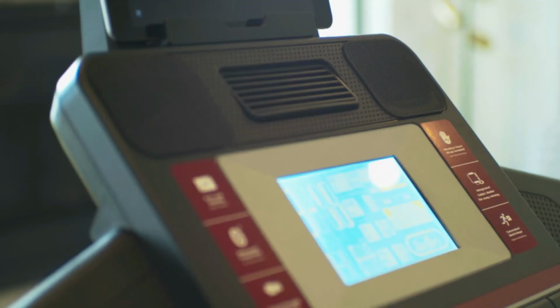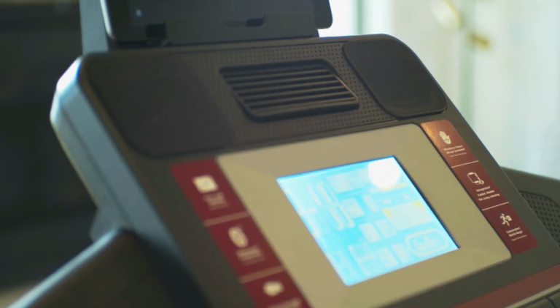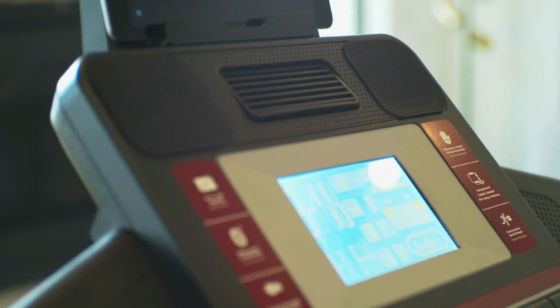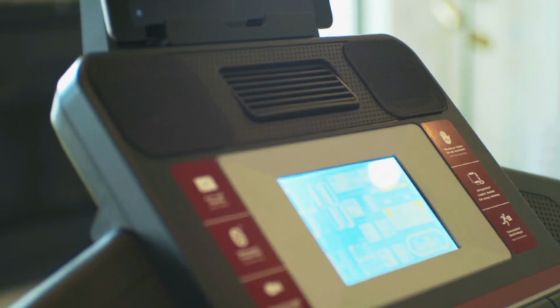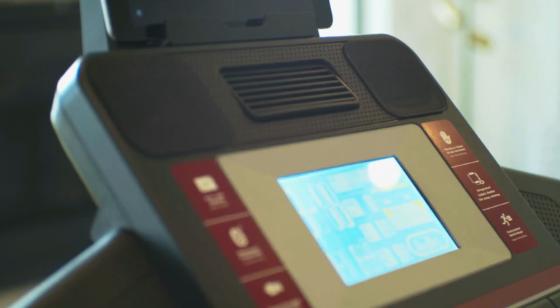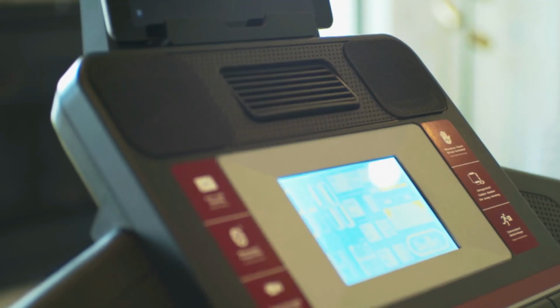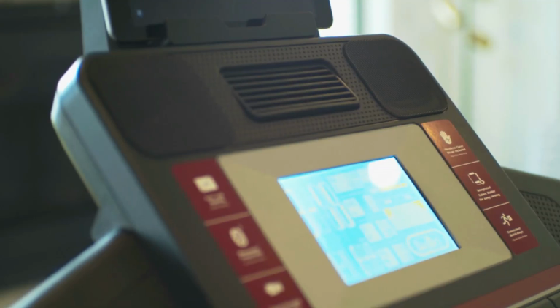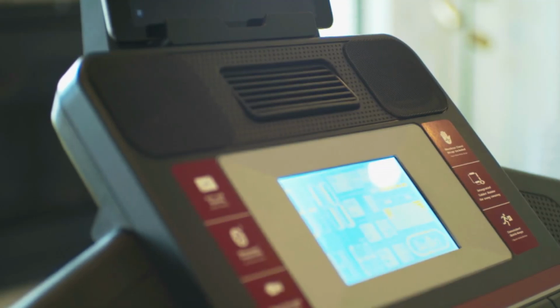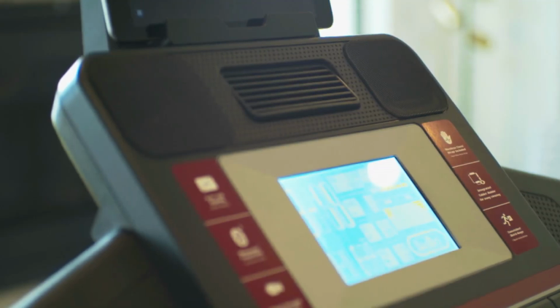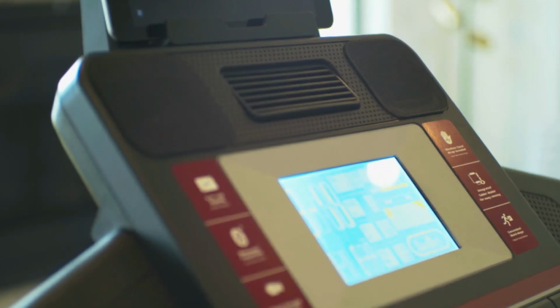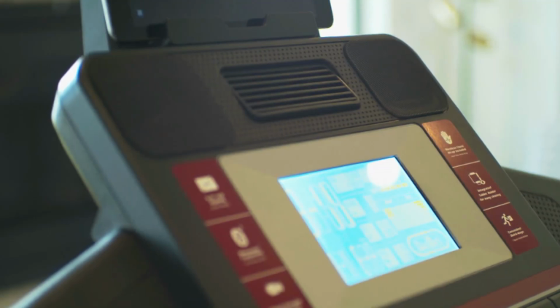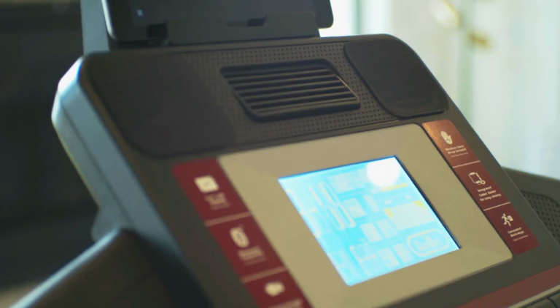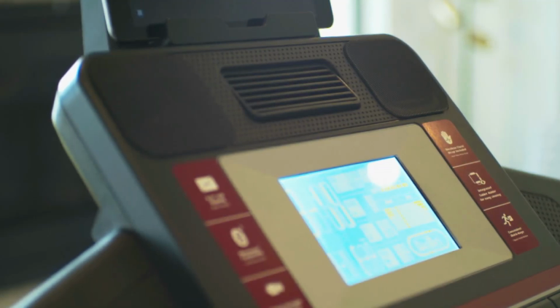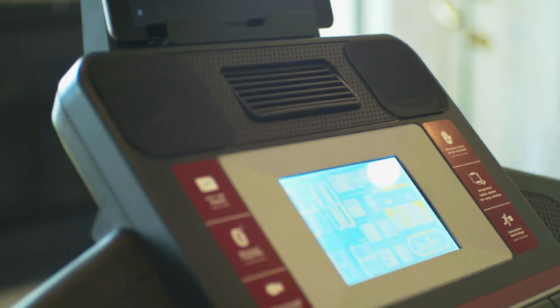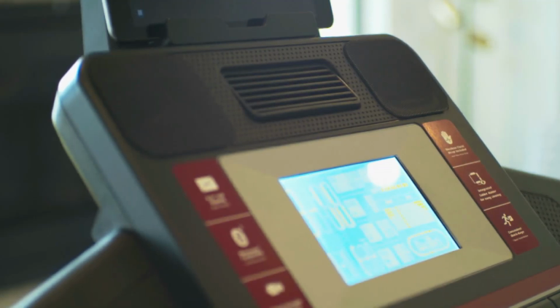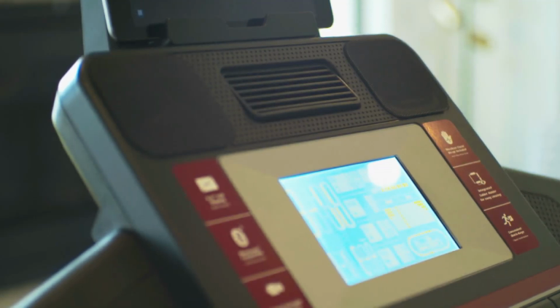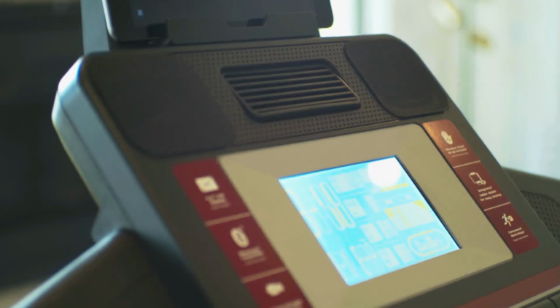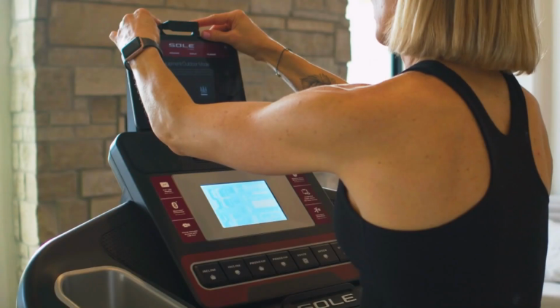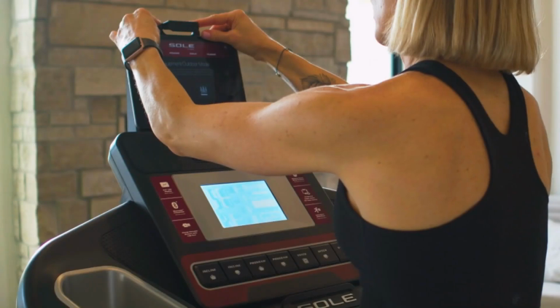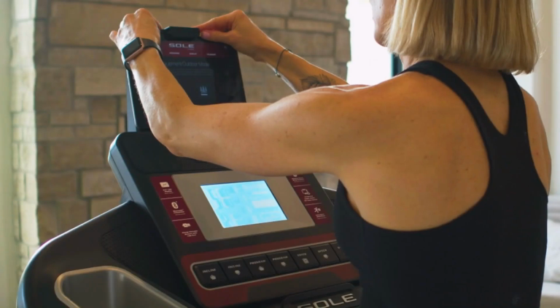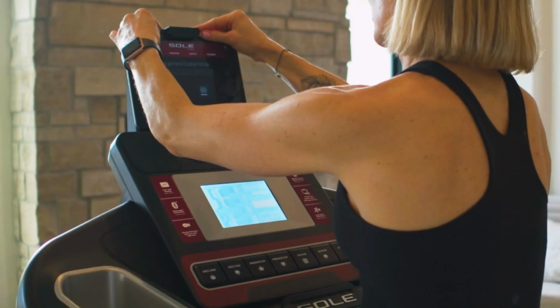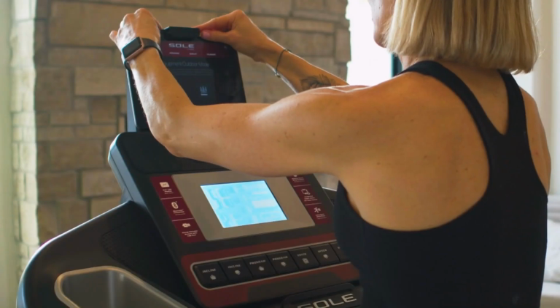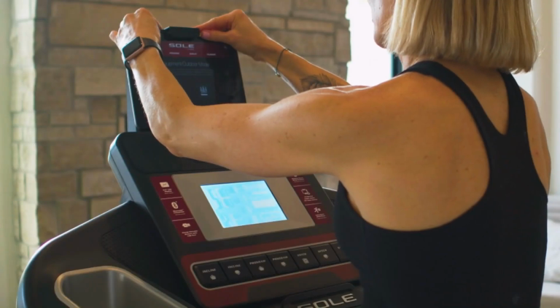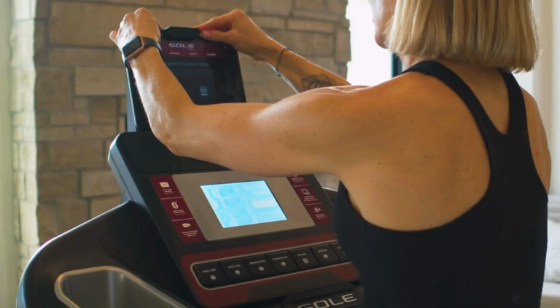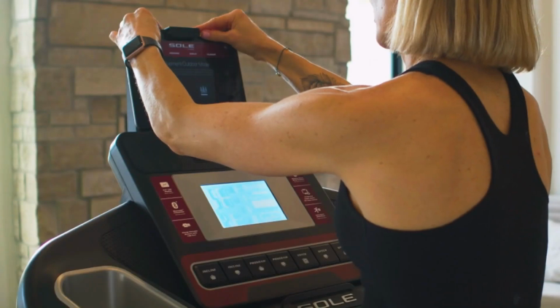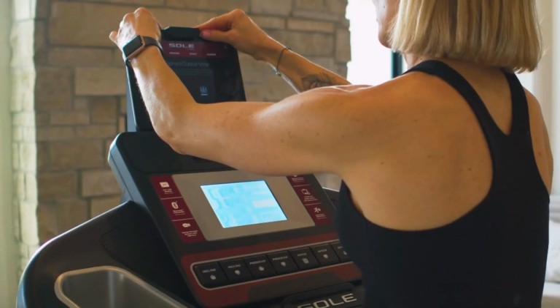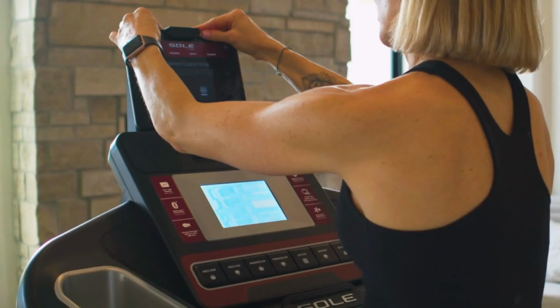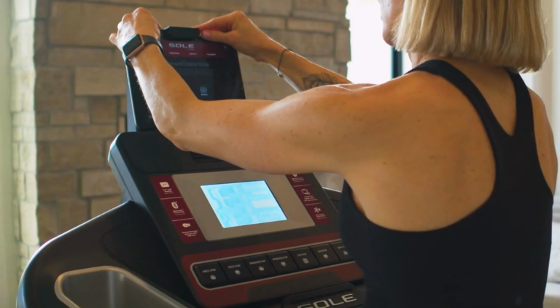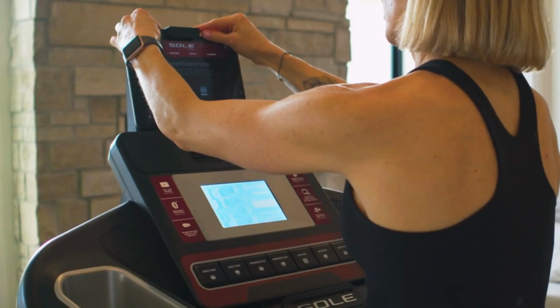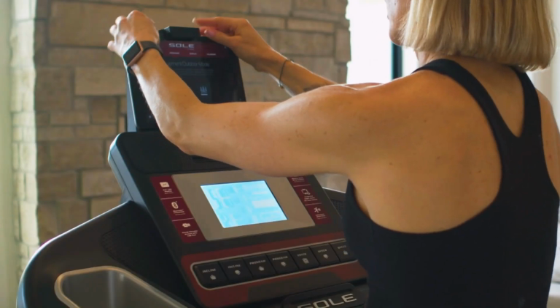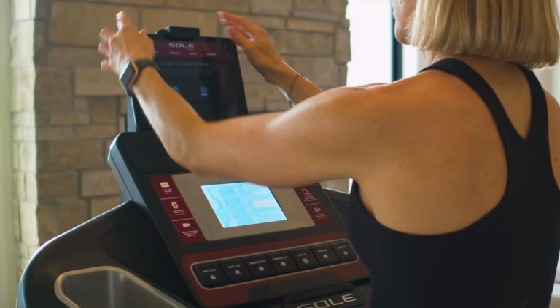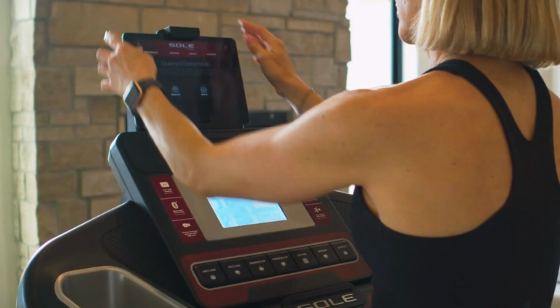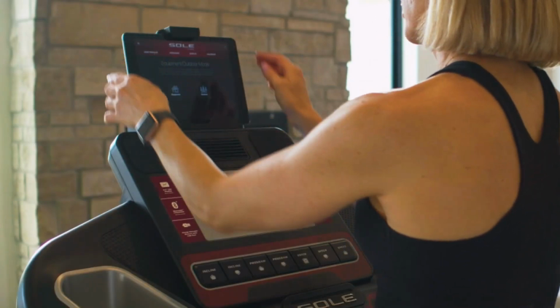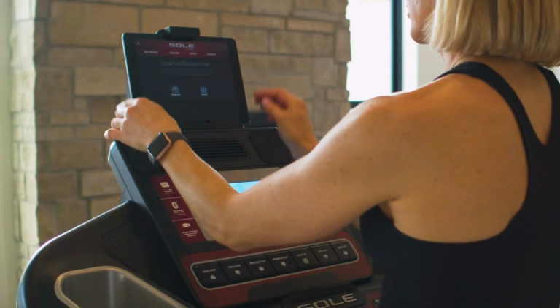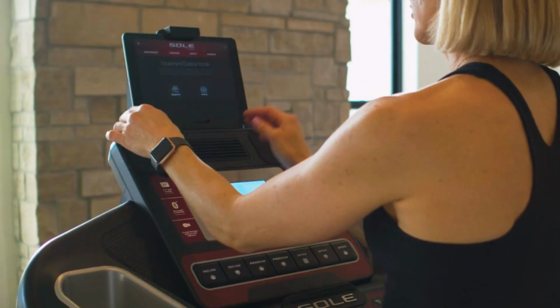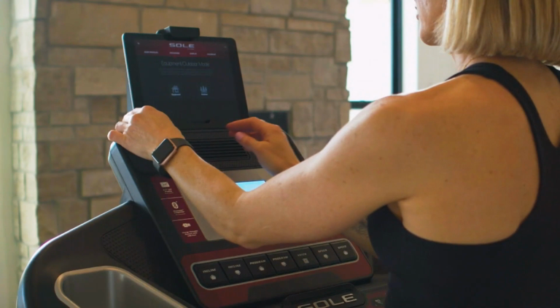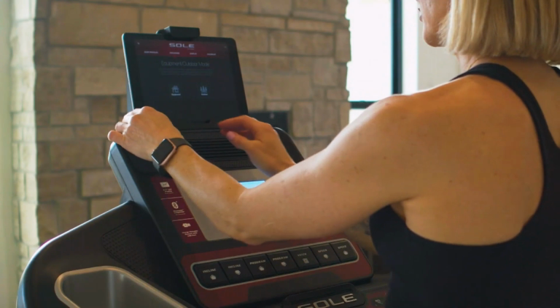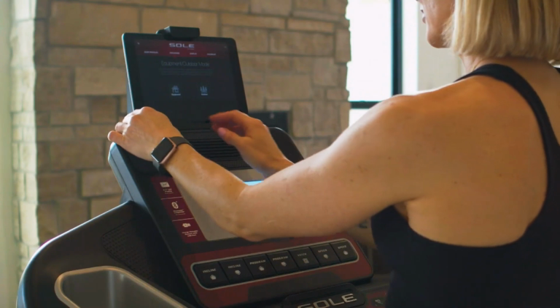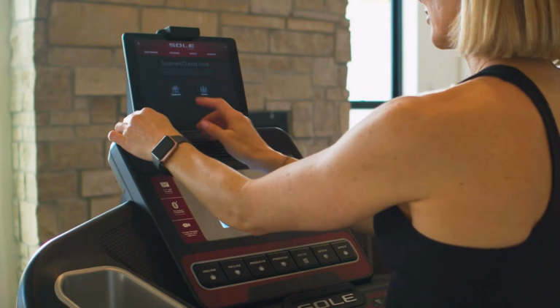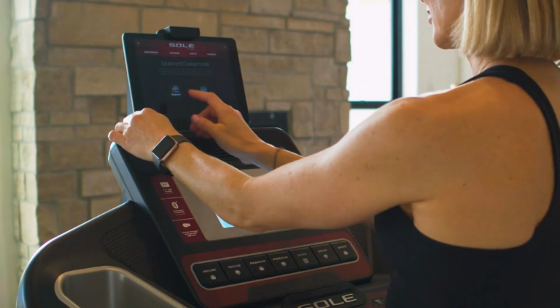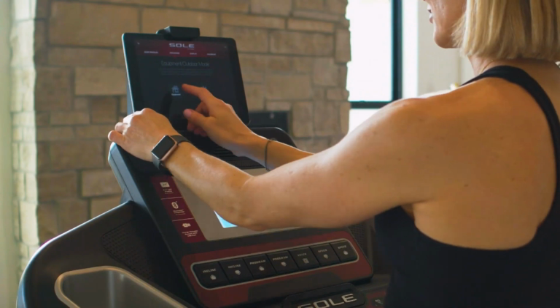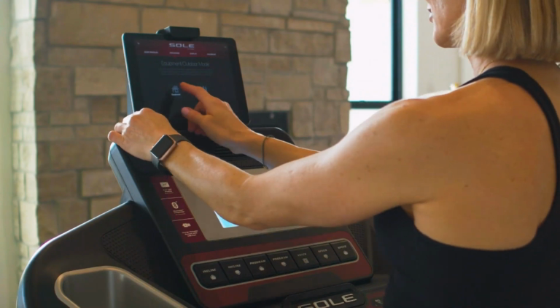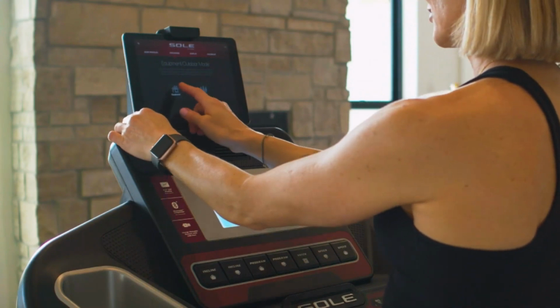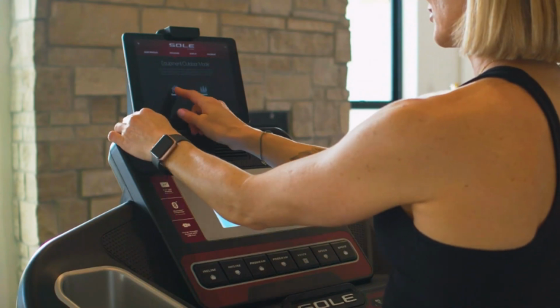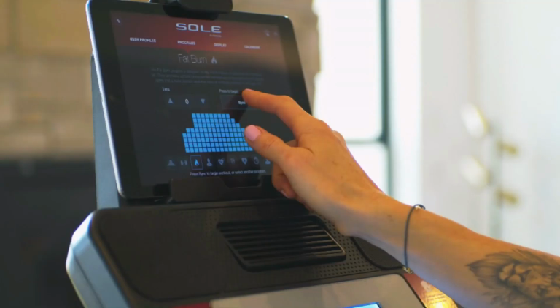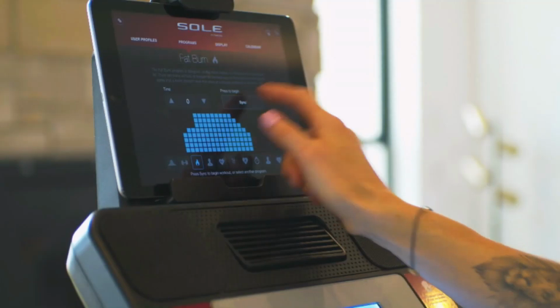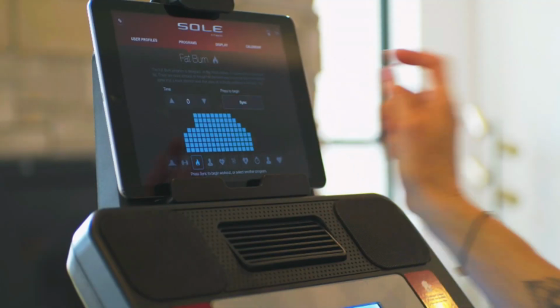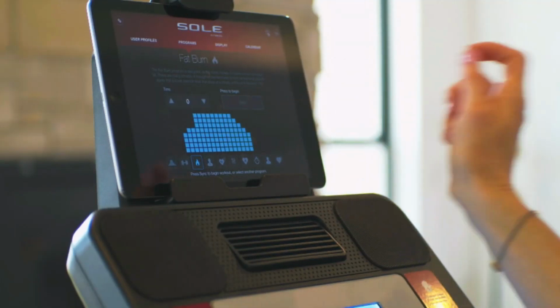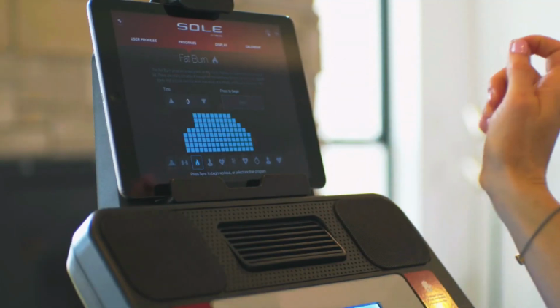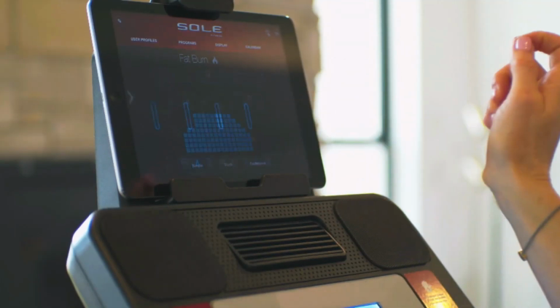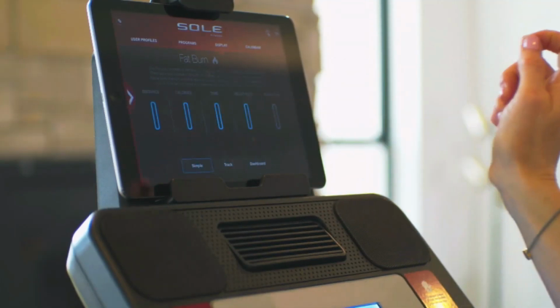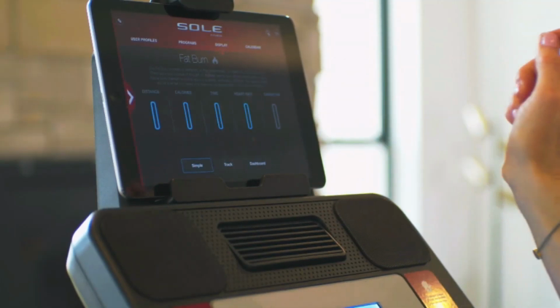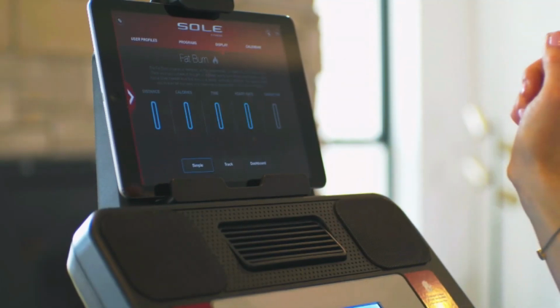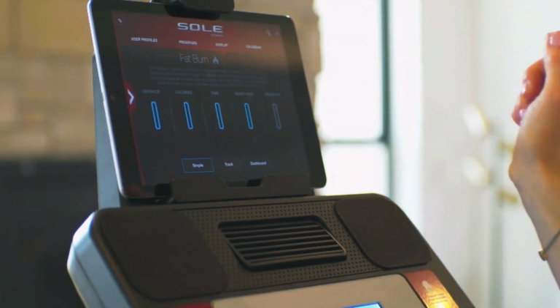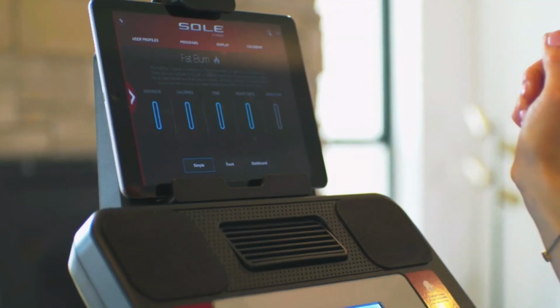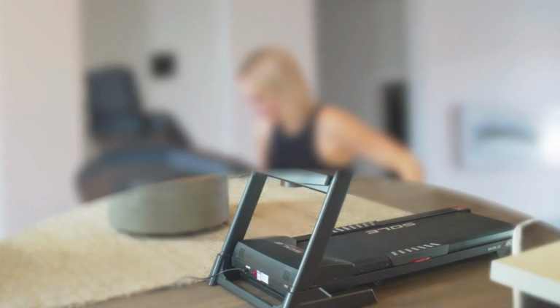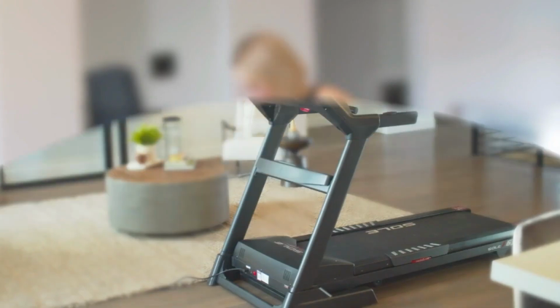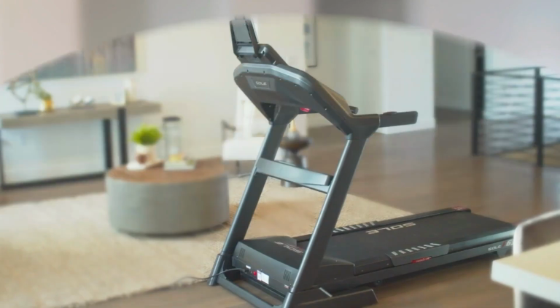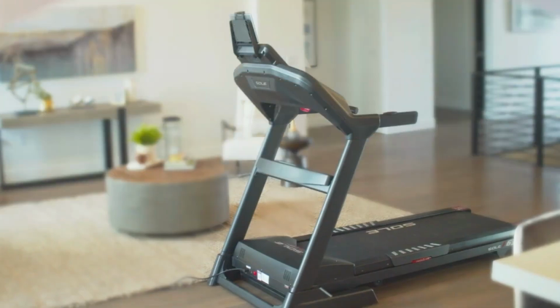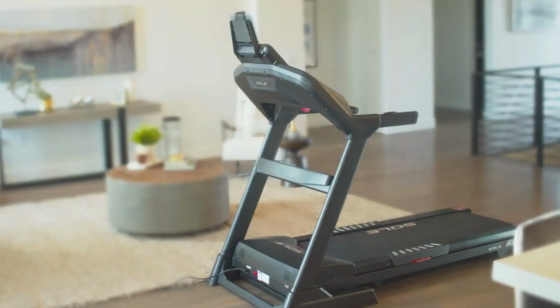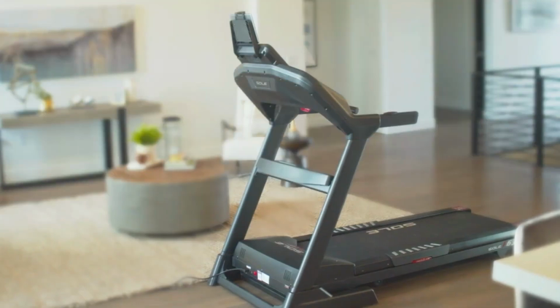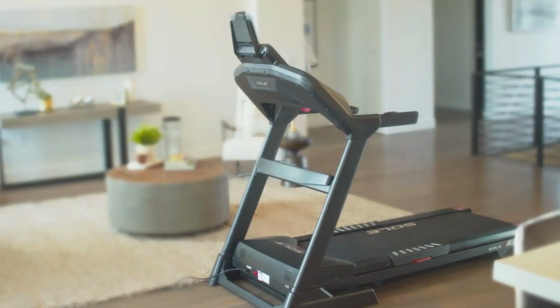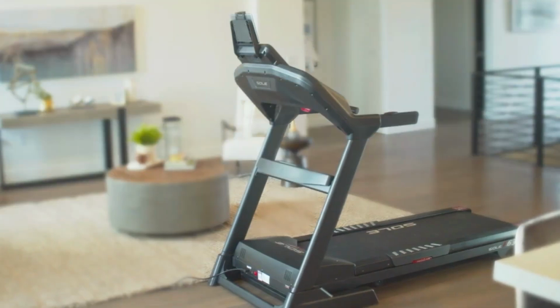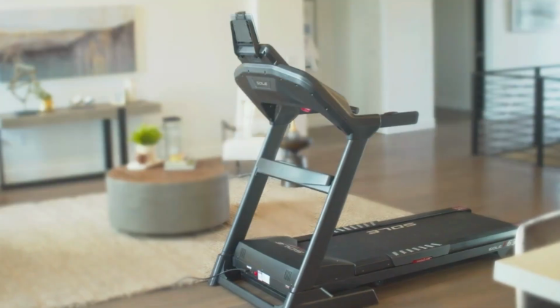It brings essential features like an easy-to-use console, Bluetooth capability, and heart rate monitoring, all without breaking the bank.